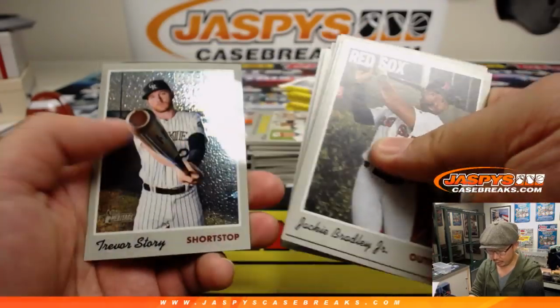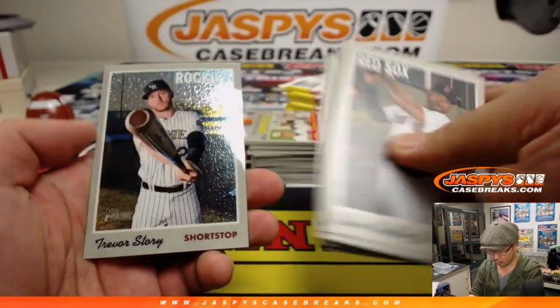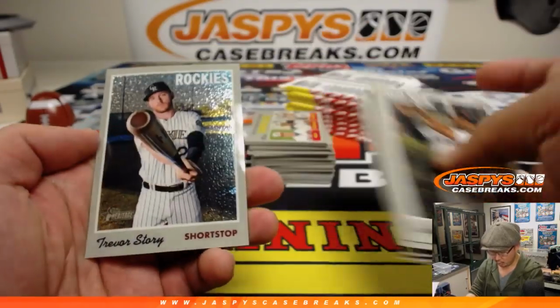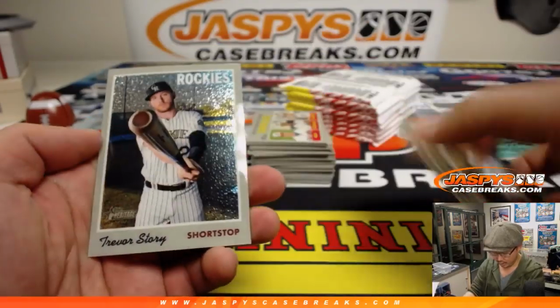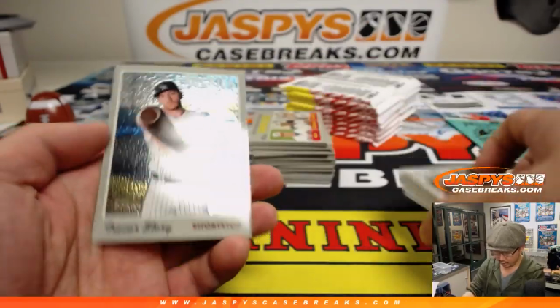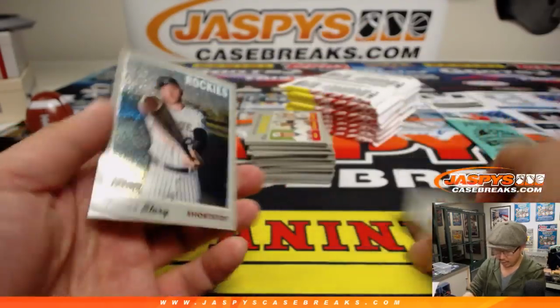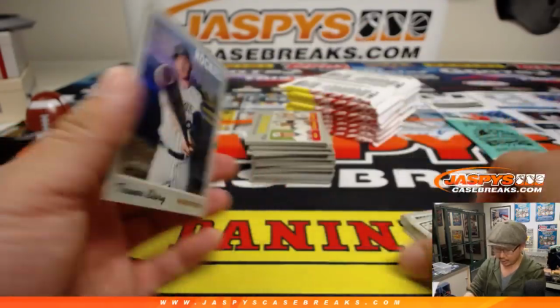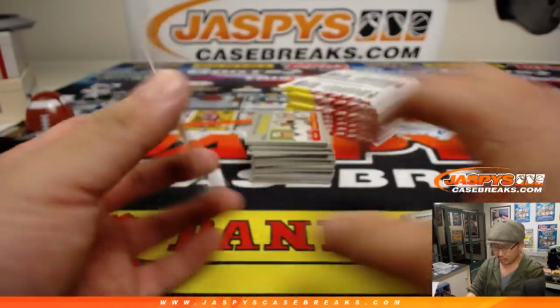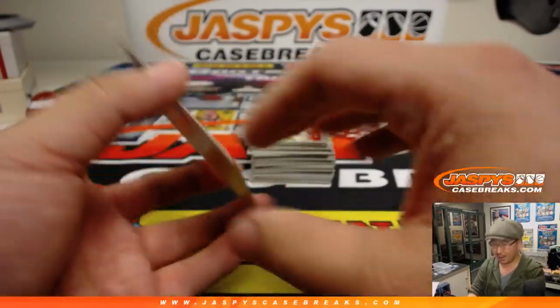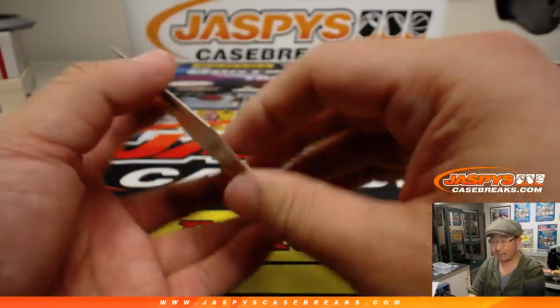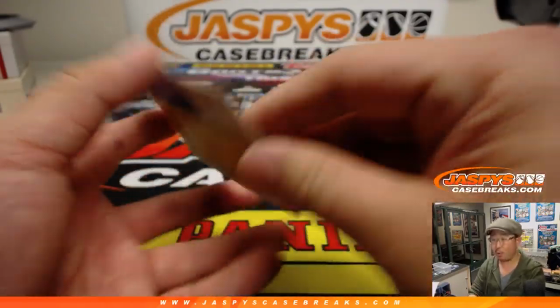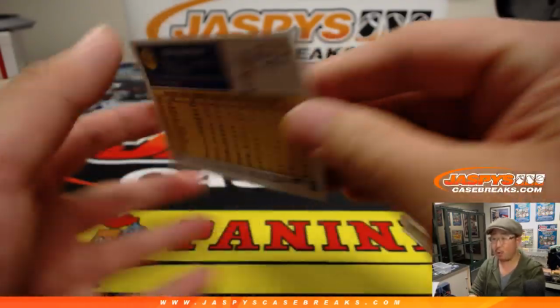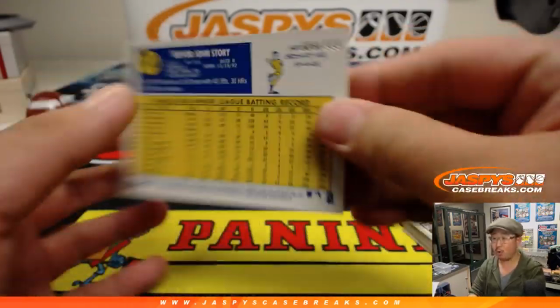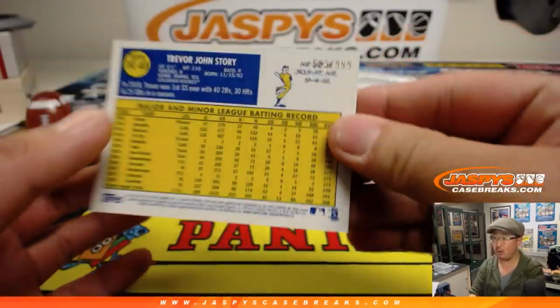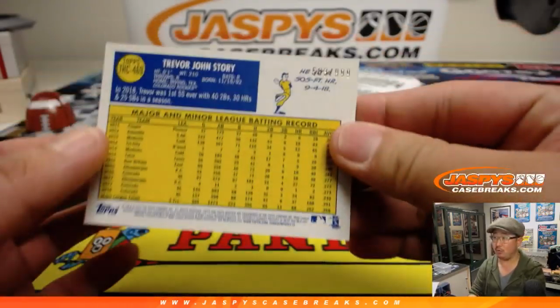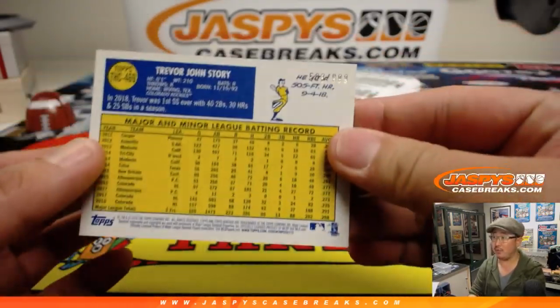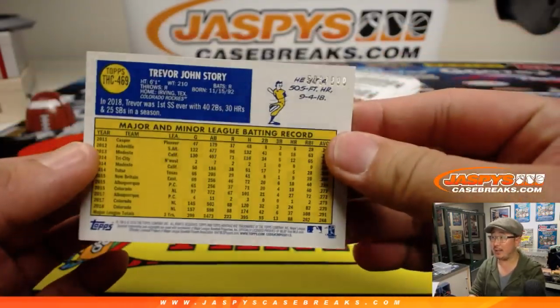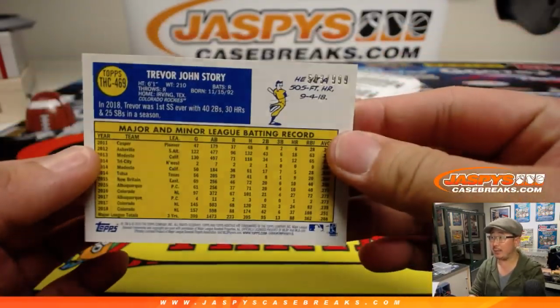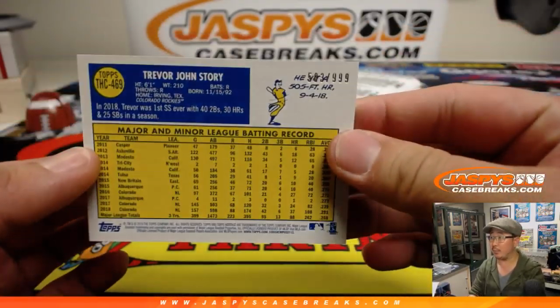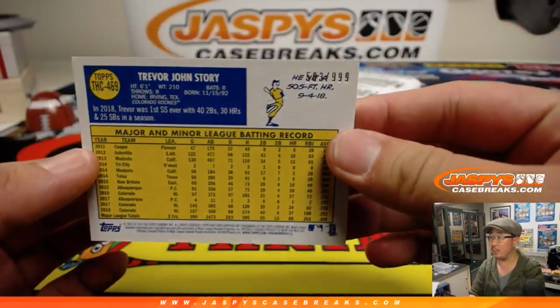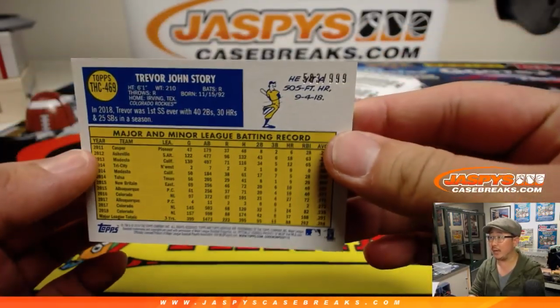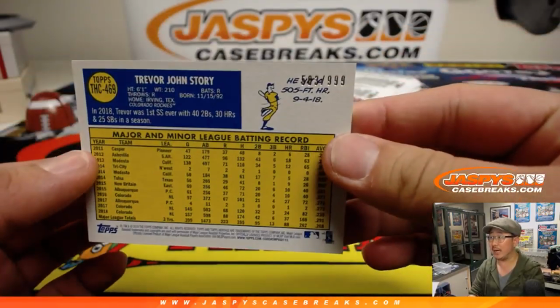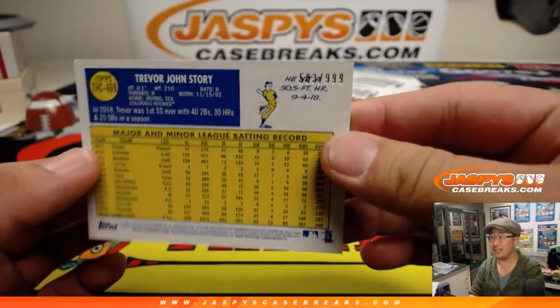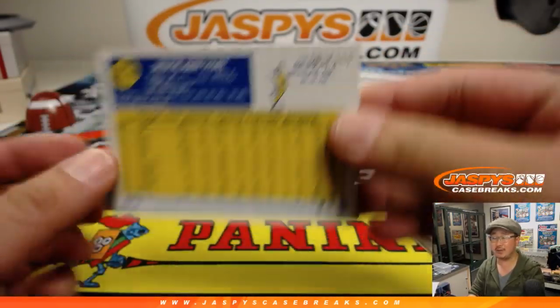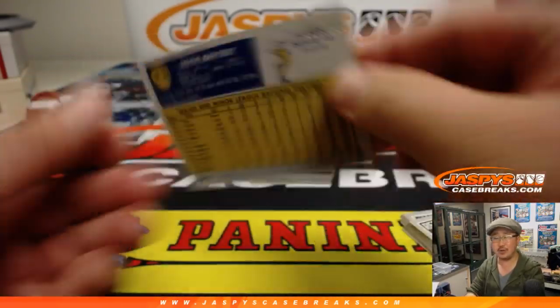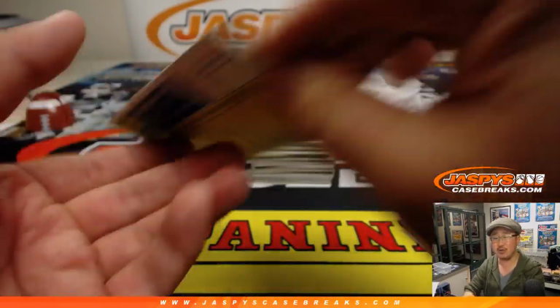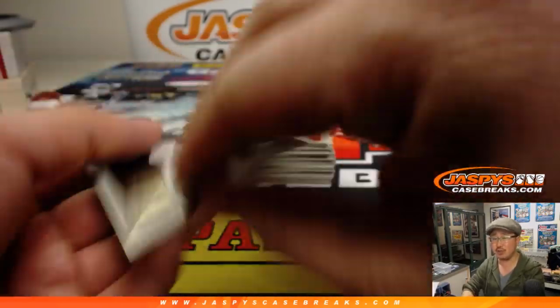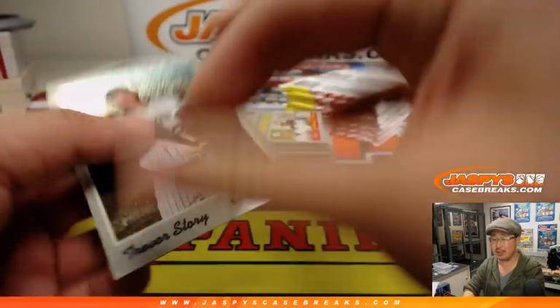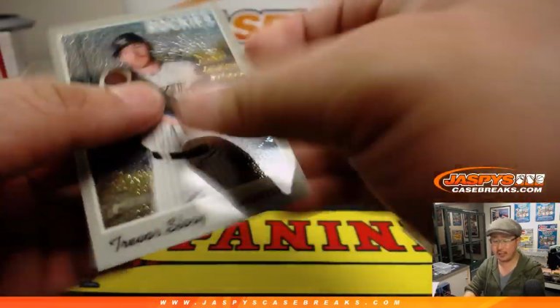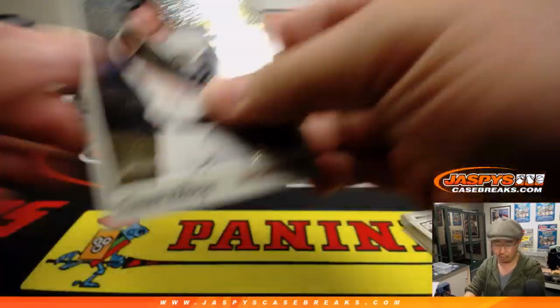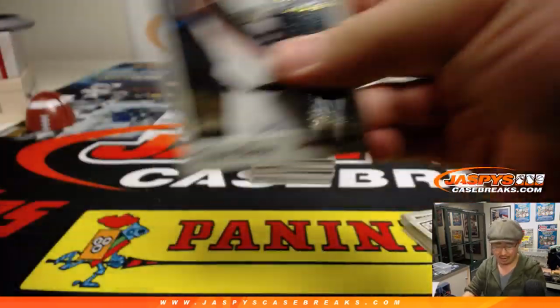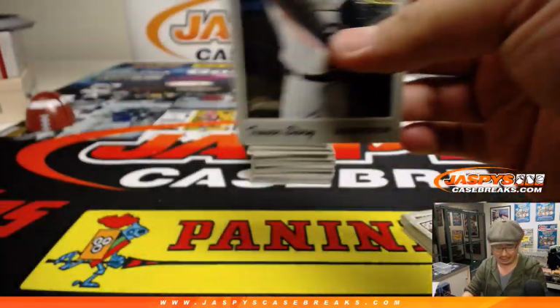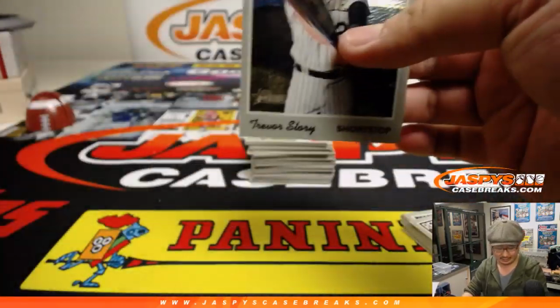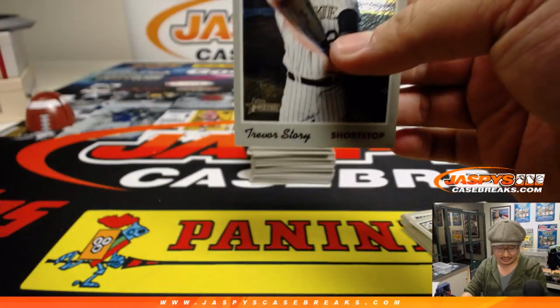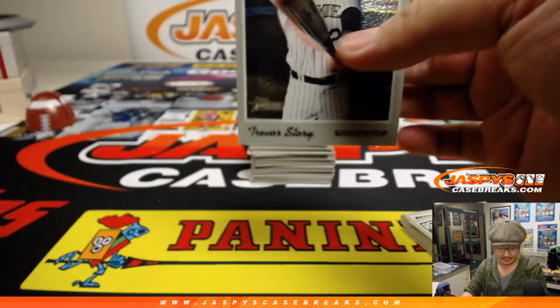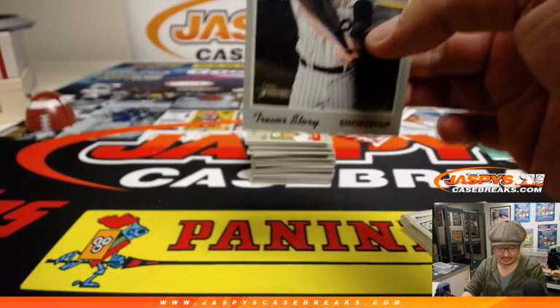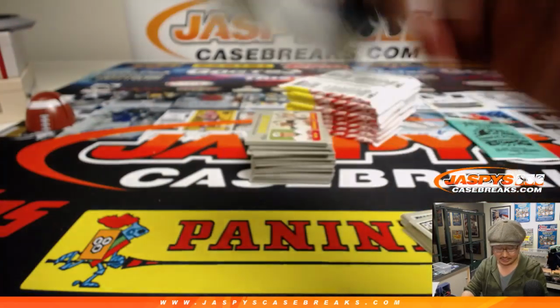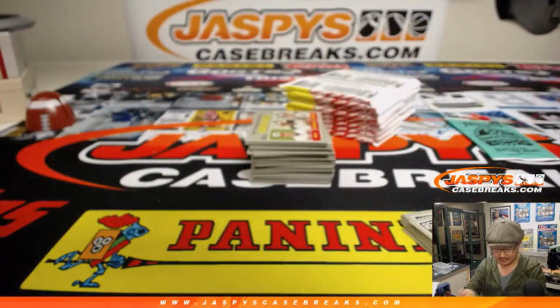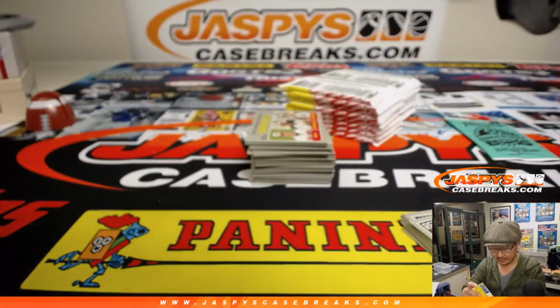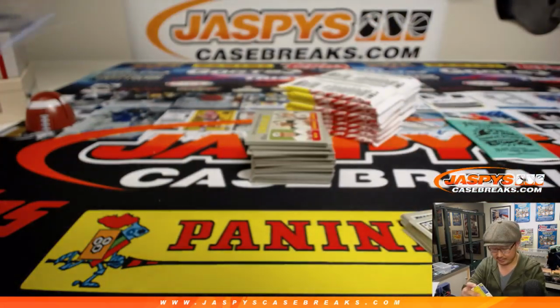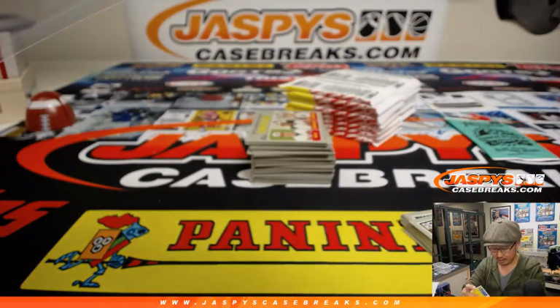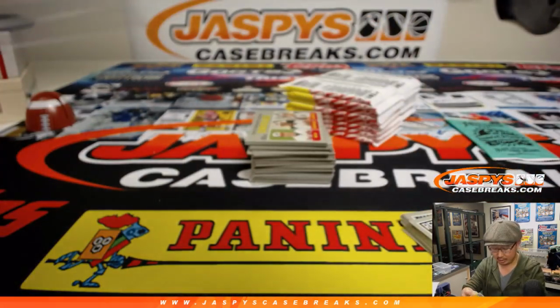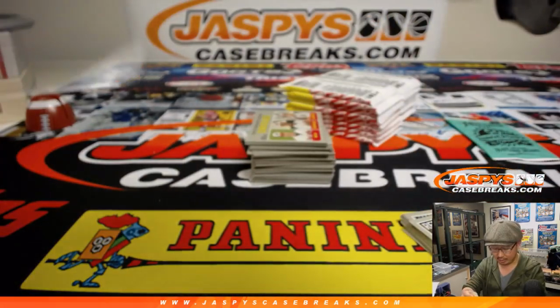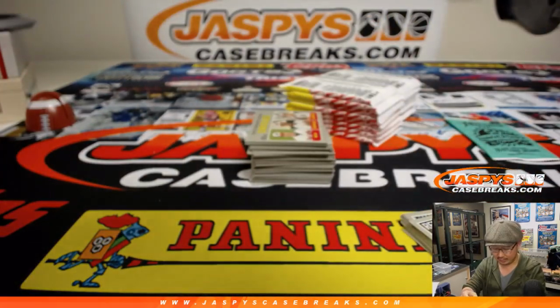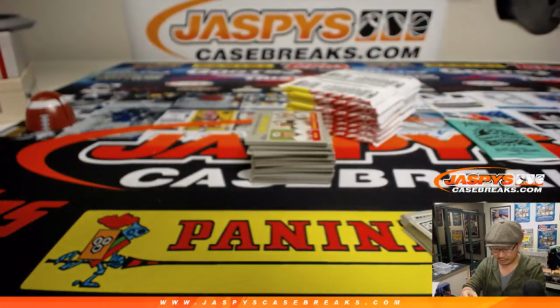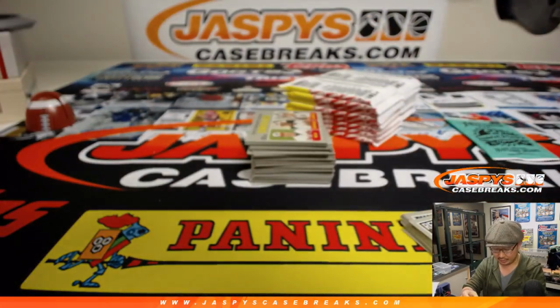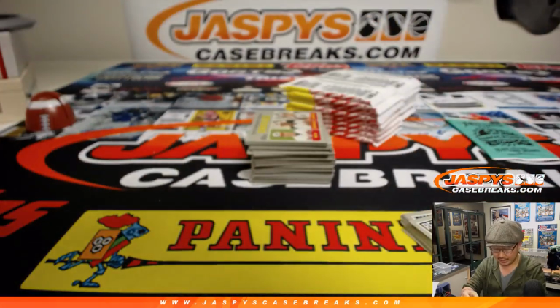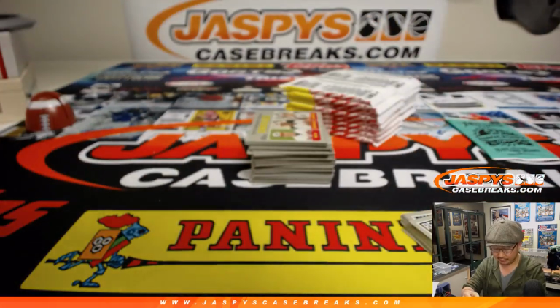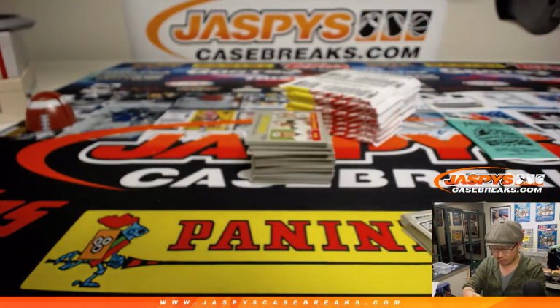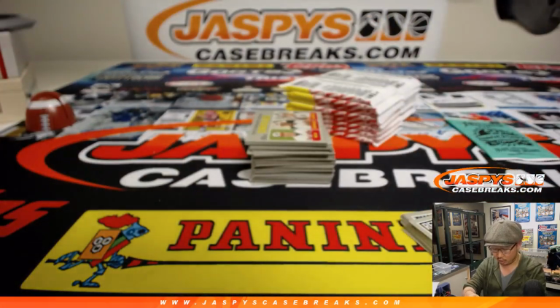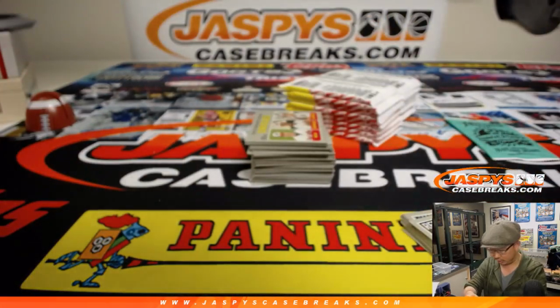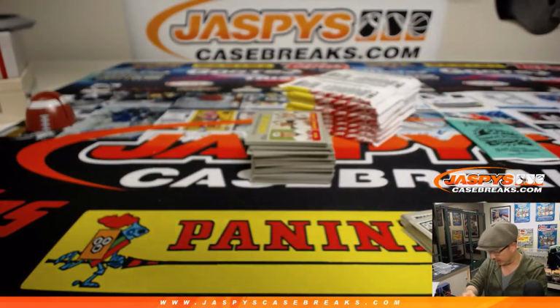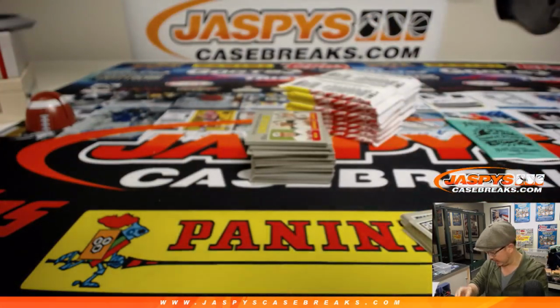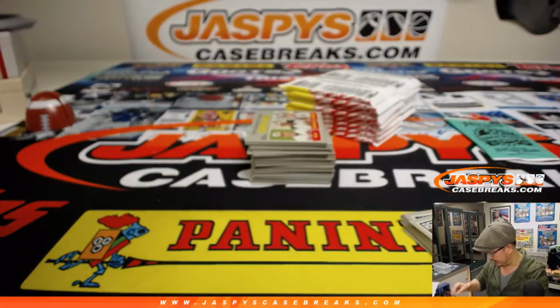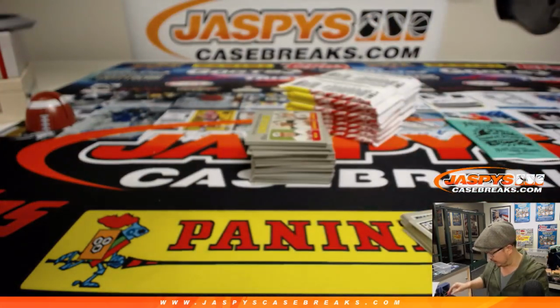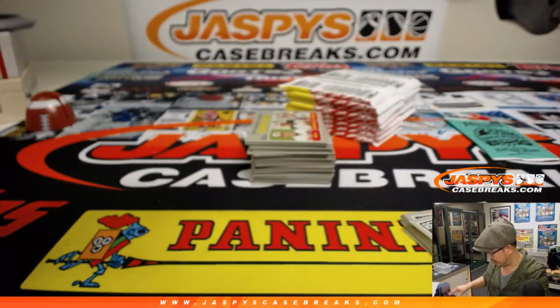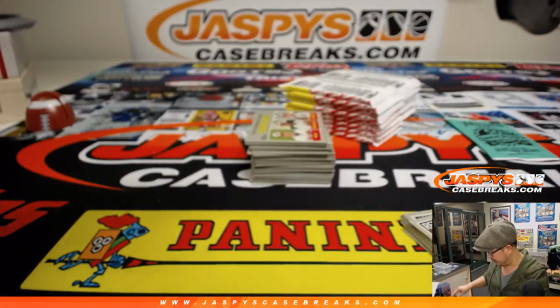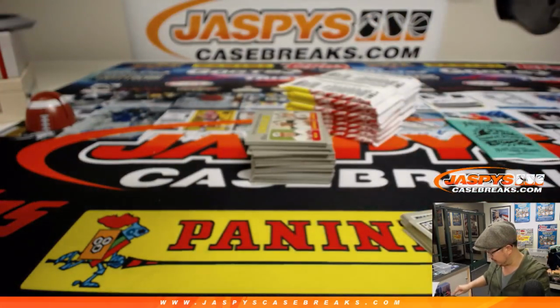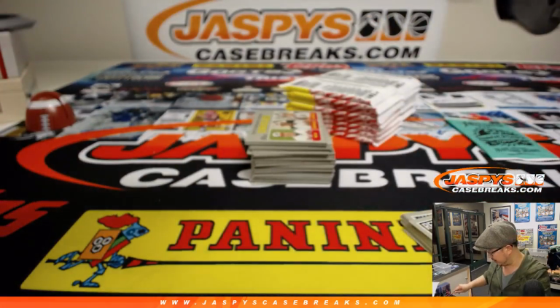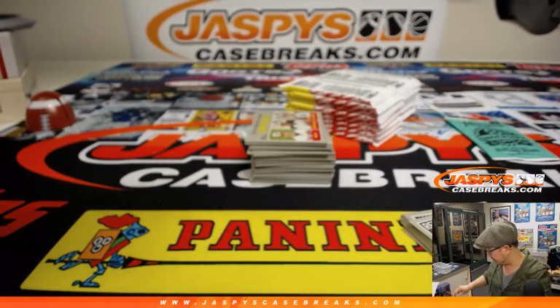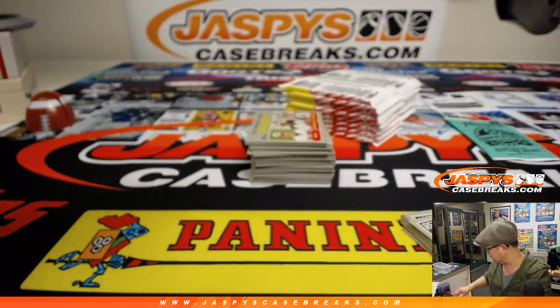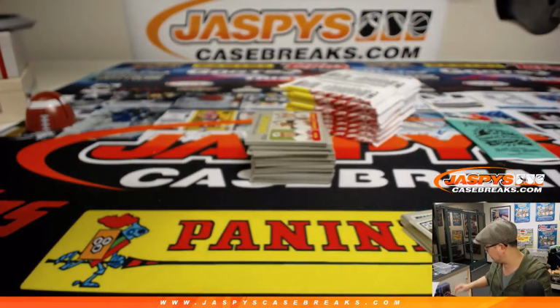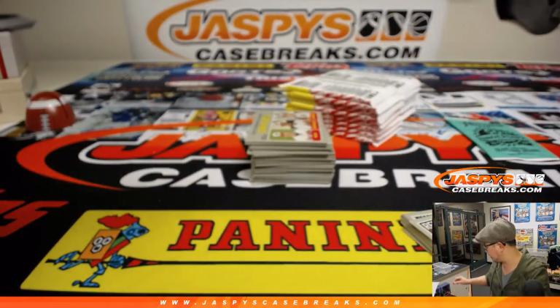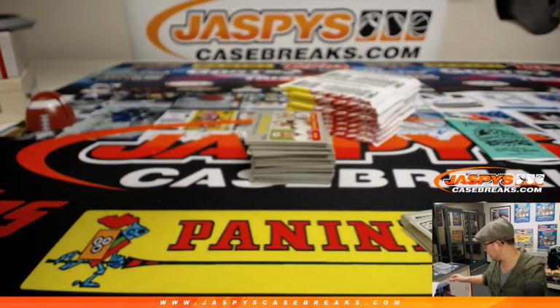There's one autograph or relic per box. They're usually relics. The autographs are kind of harder to hit in these sets.